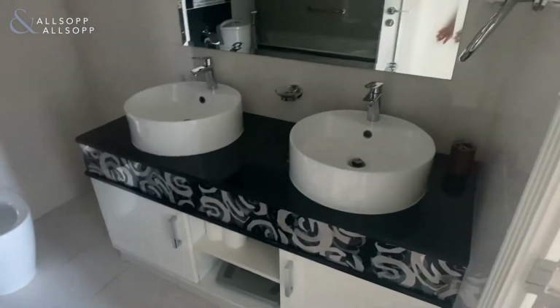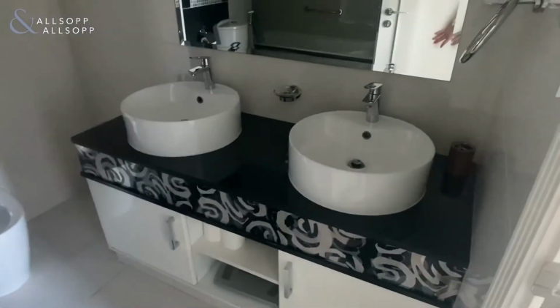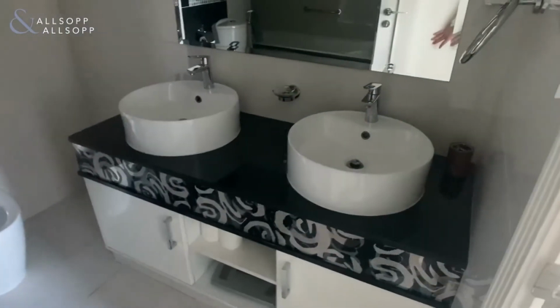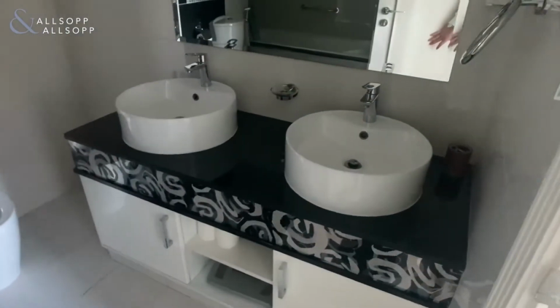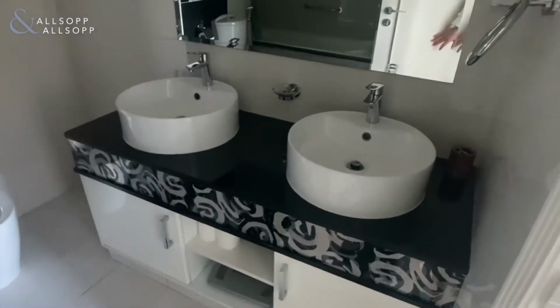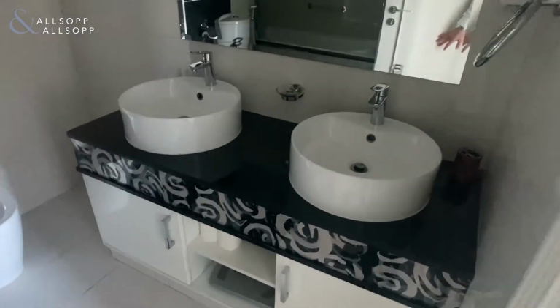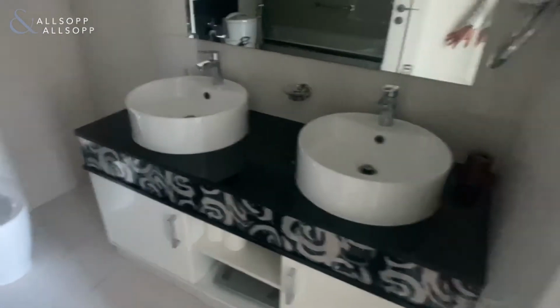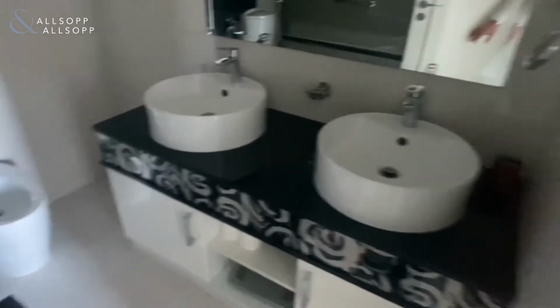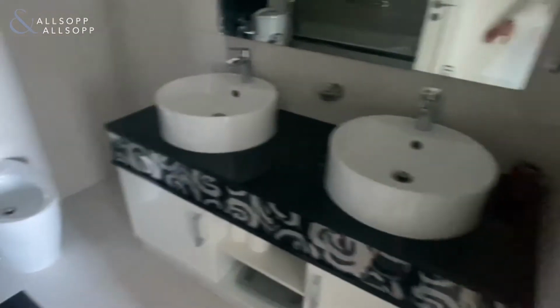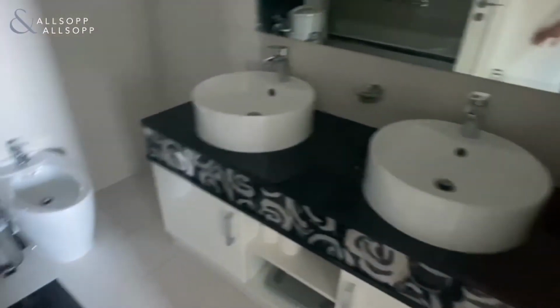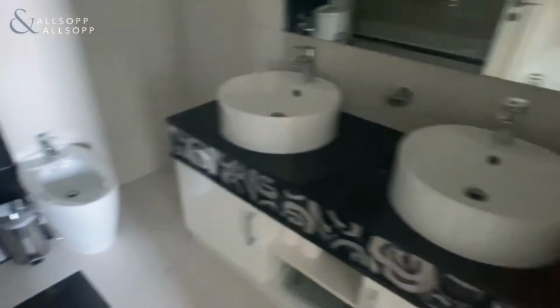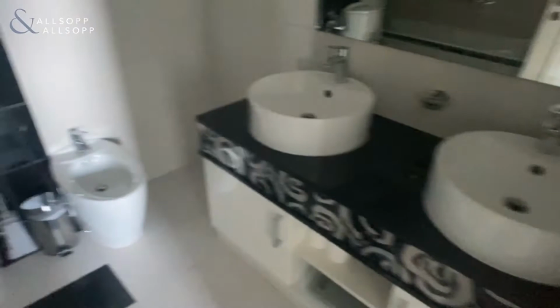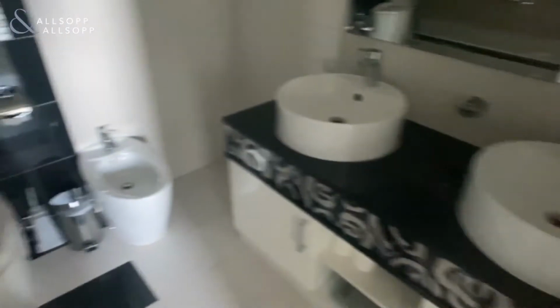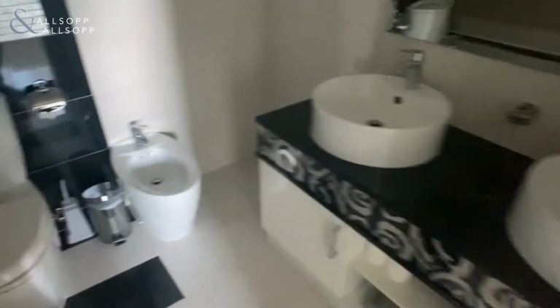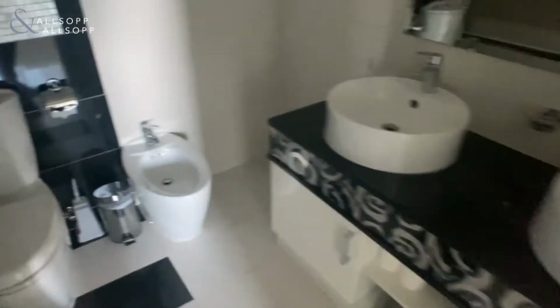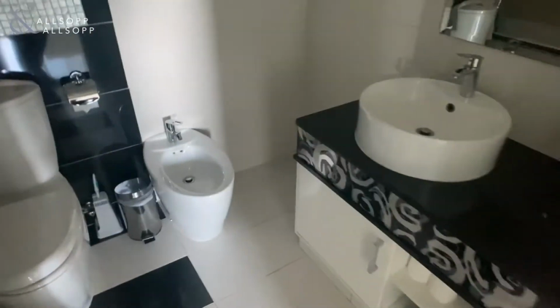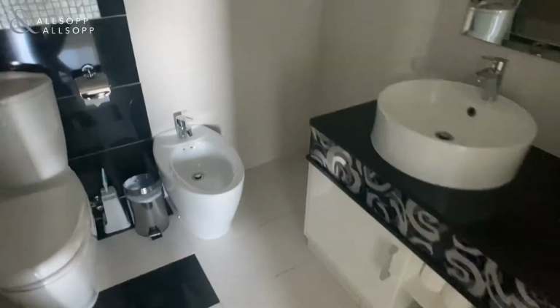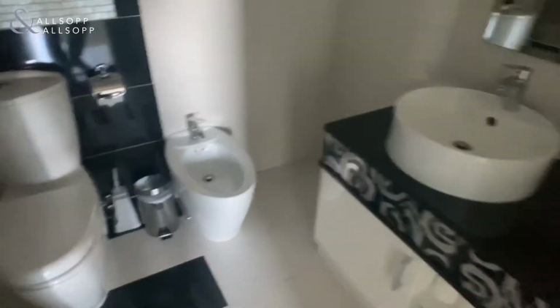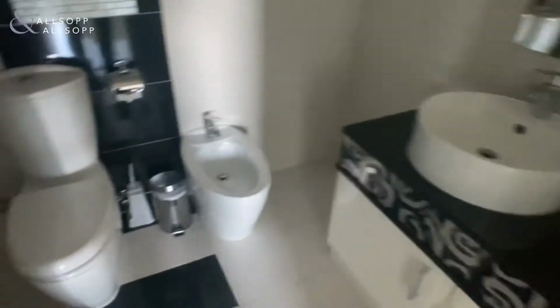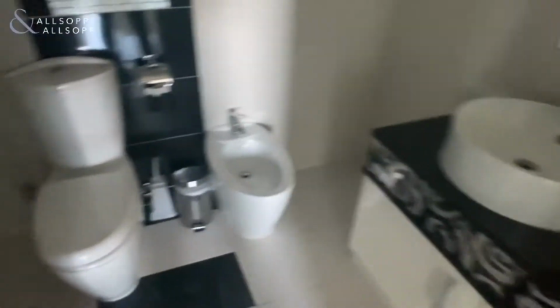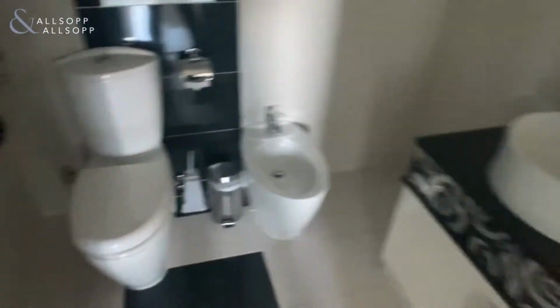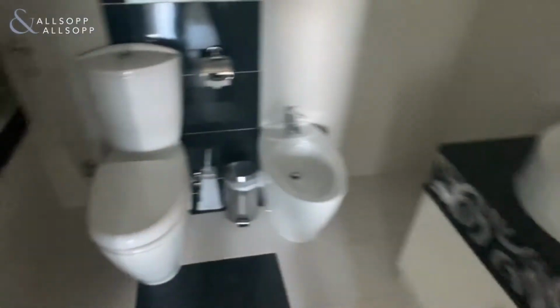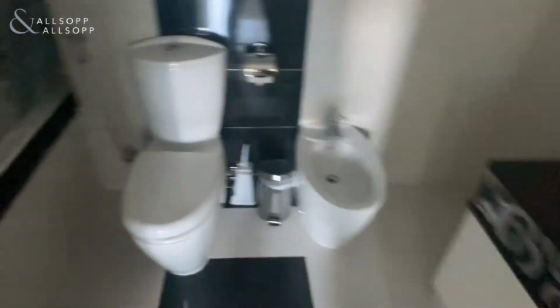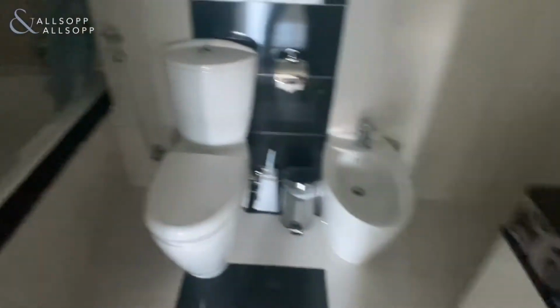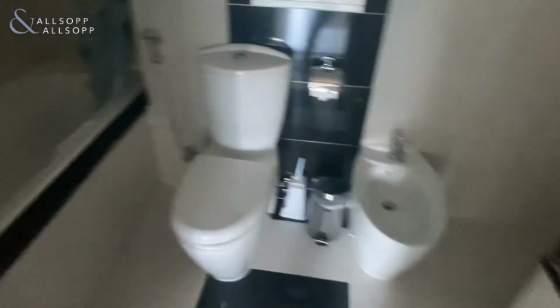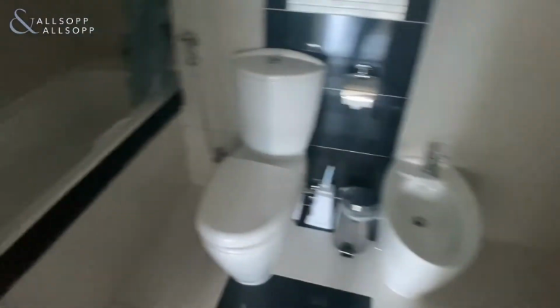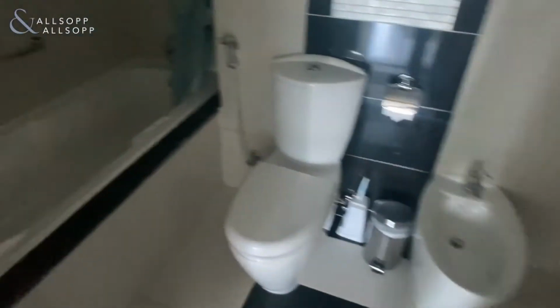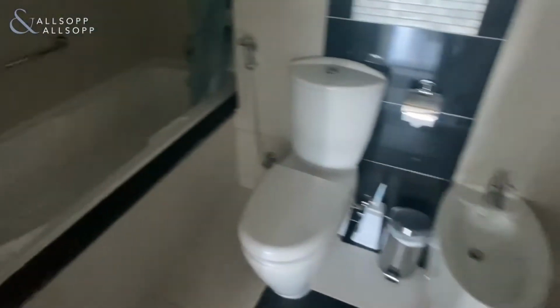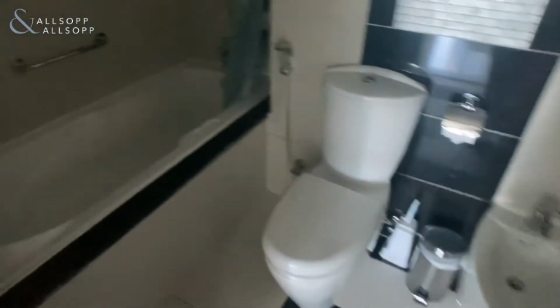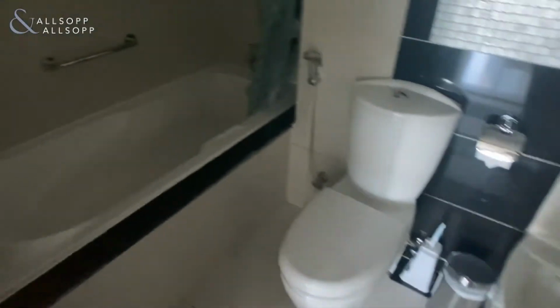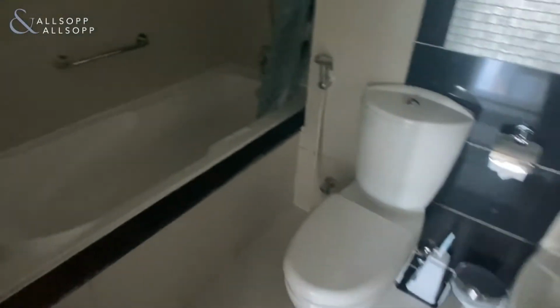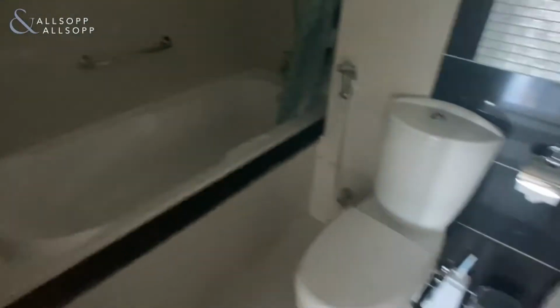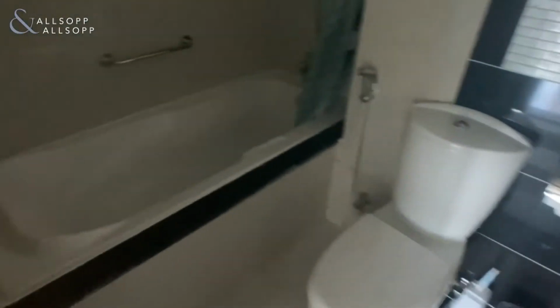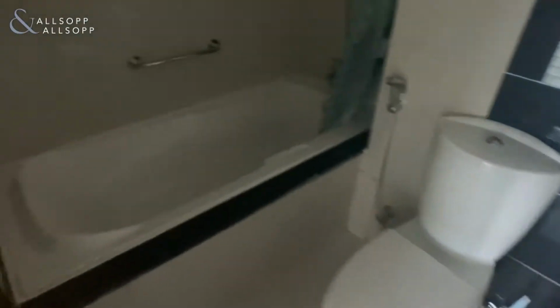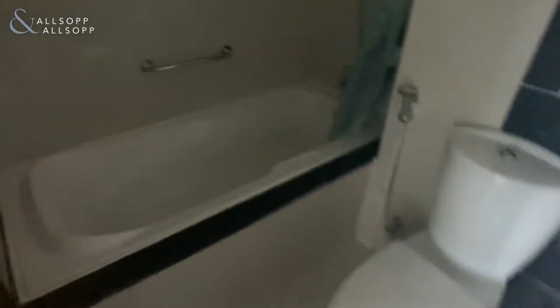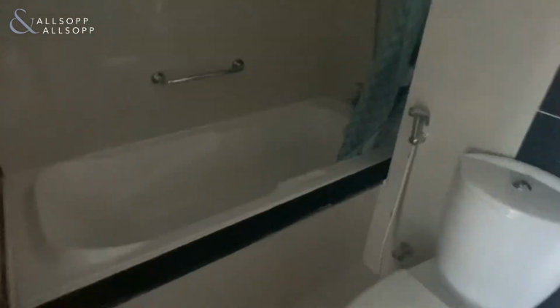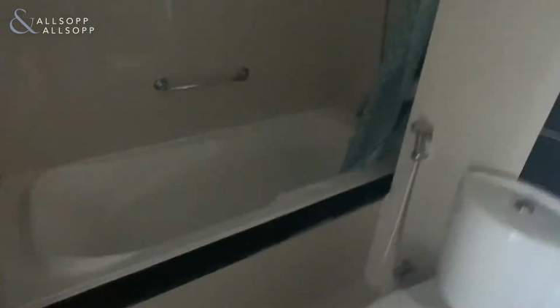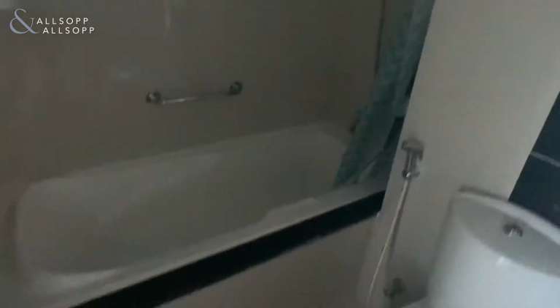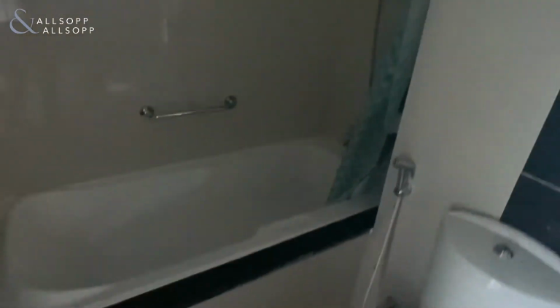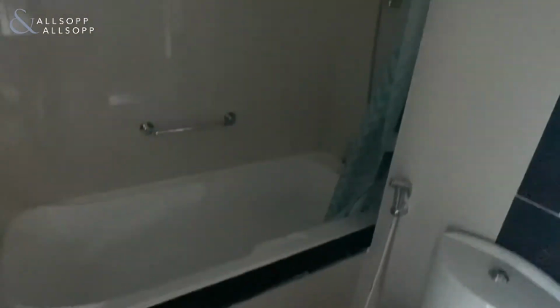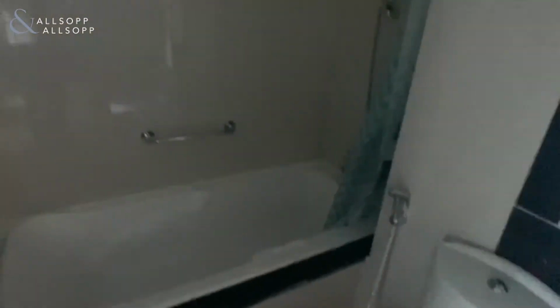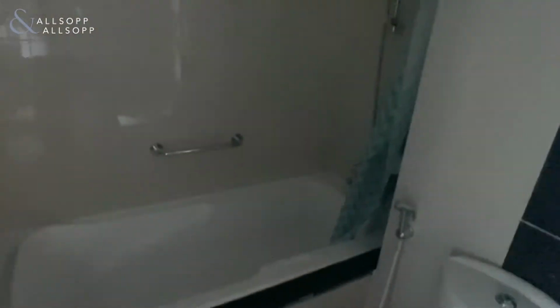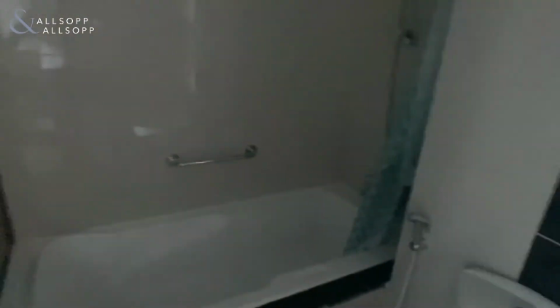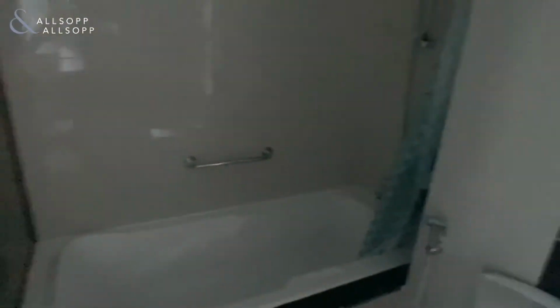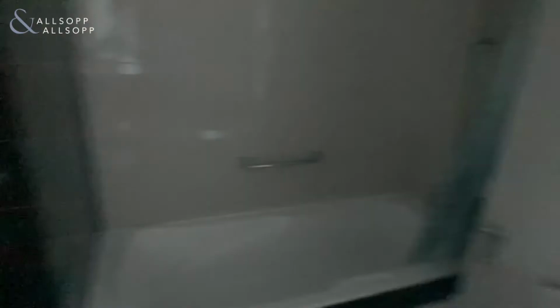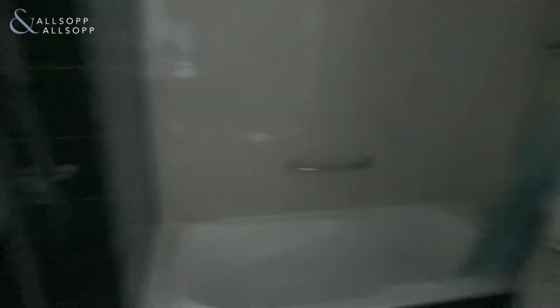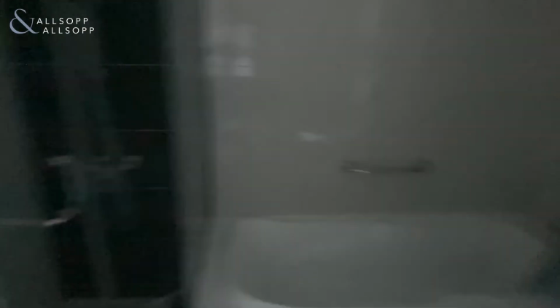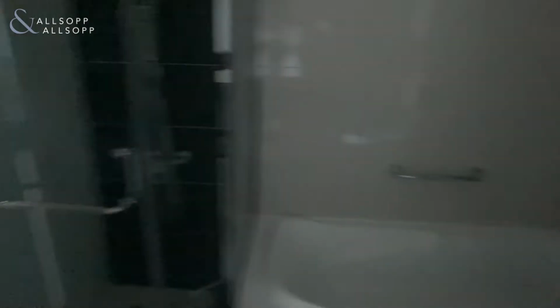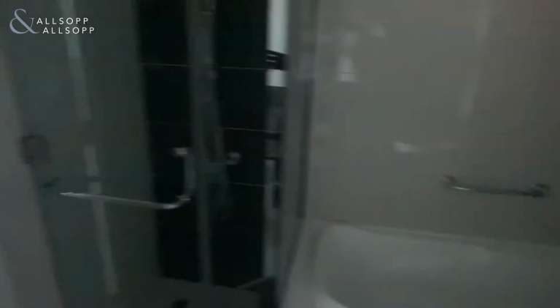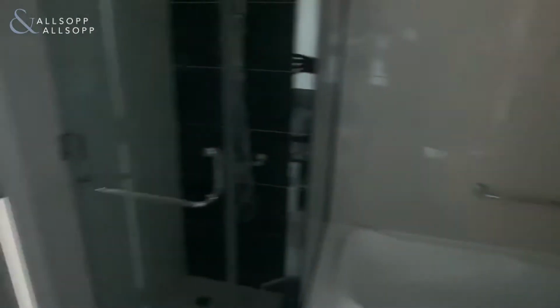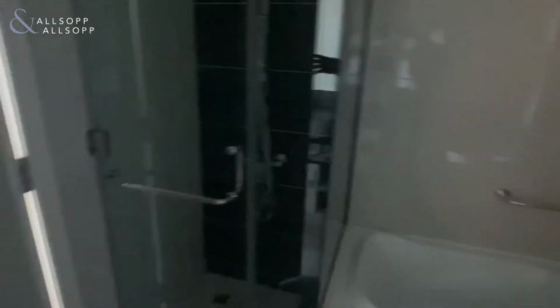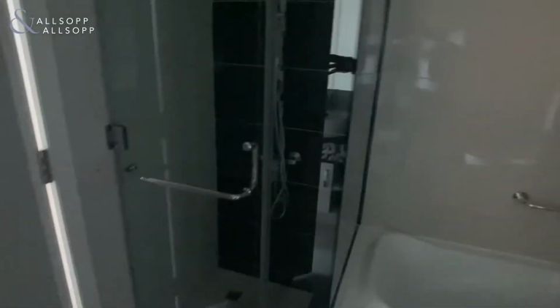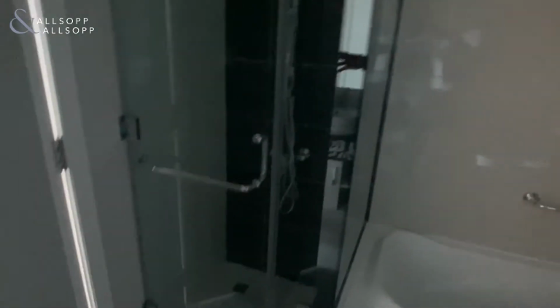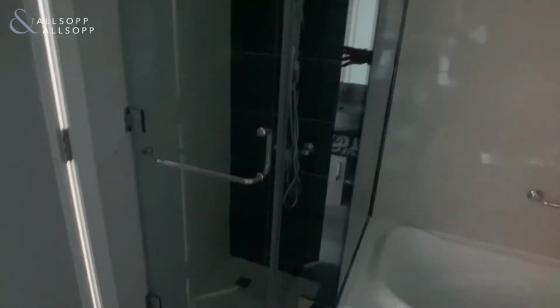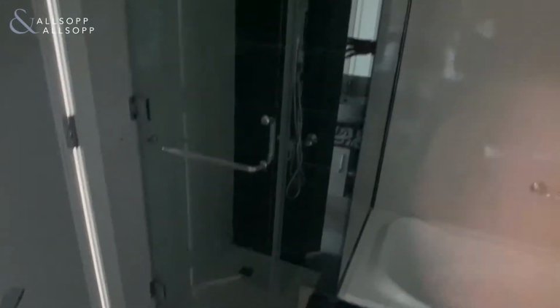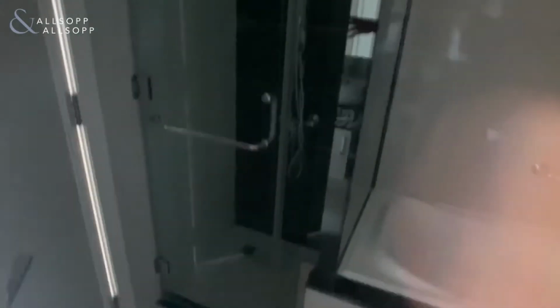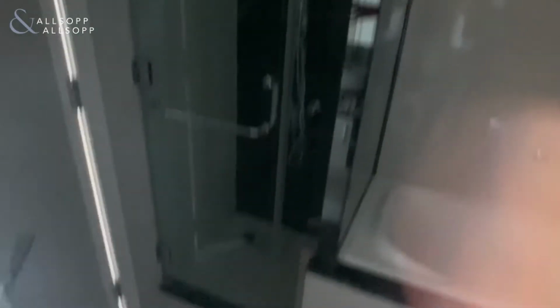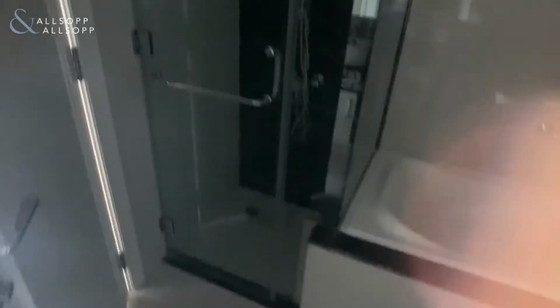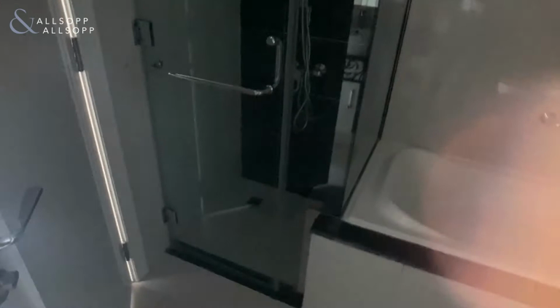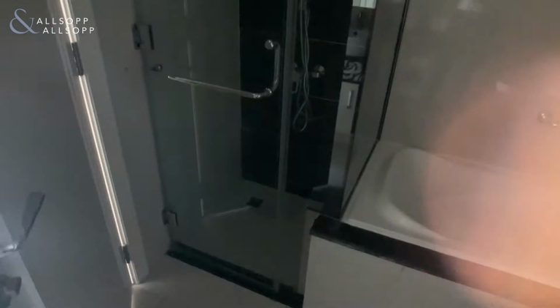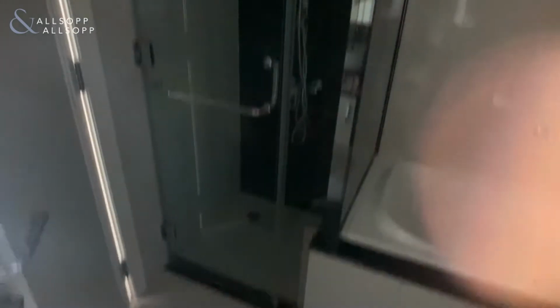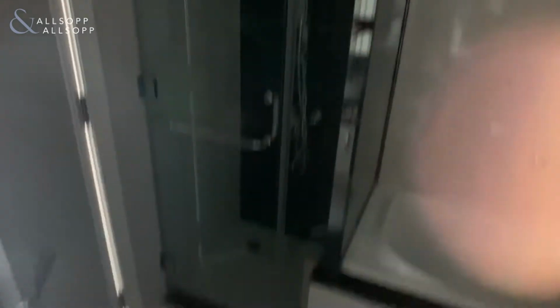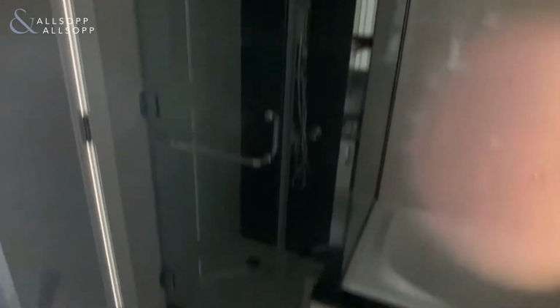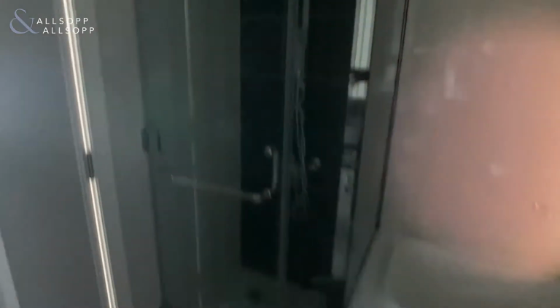And into the en suite with twin sinks, a bathtub, and a walk-in shower behind the tub.